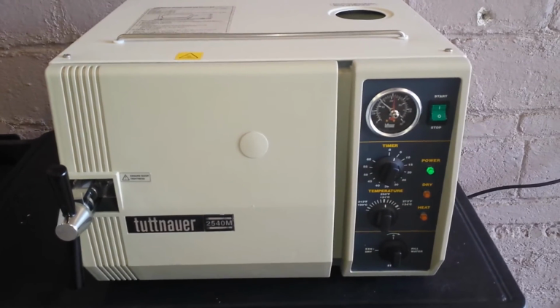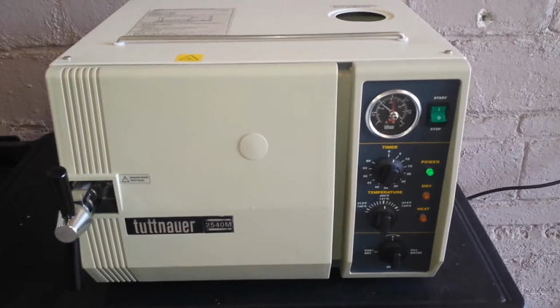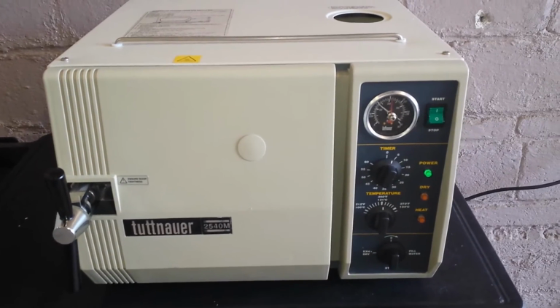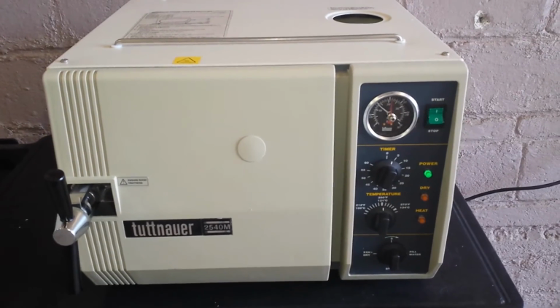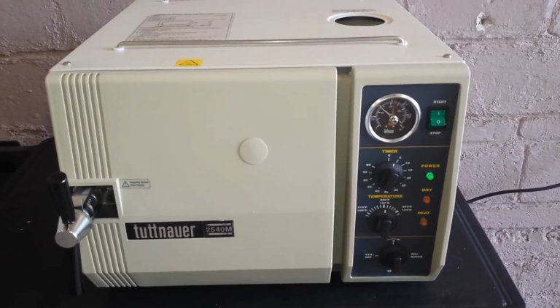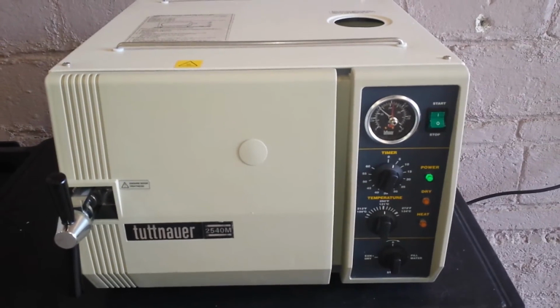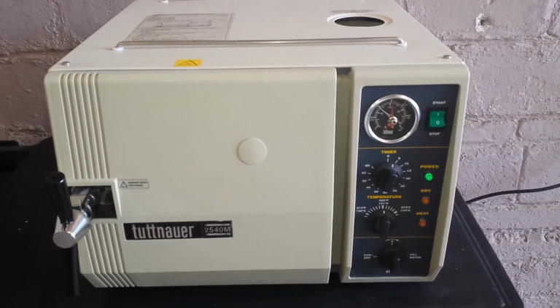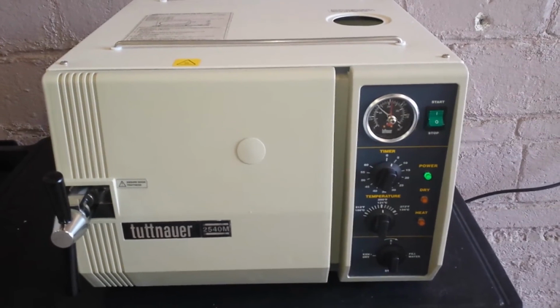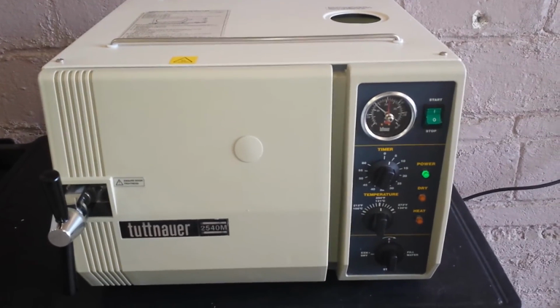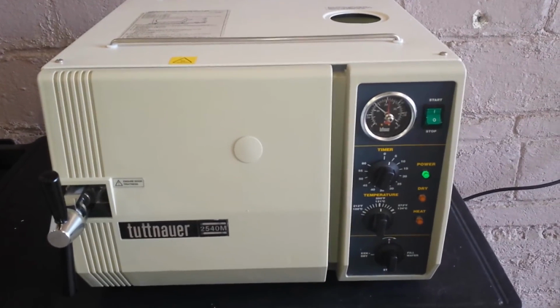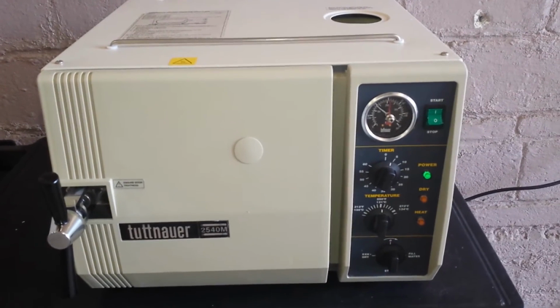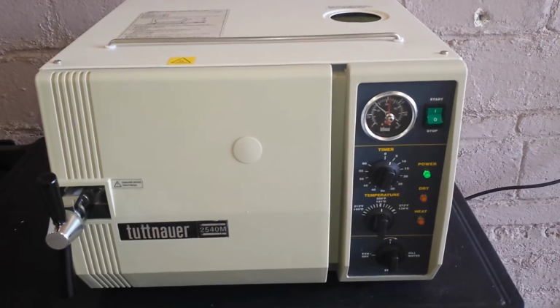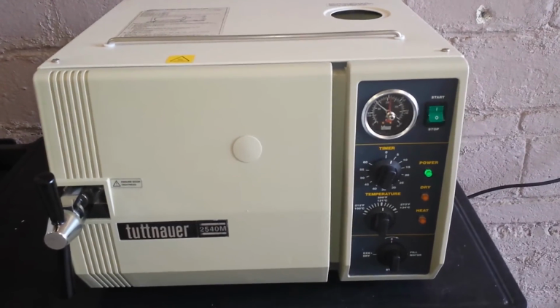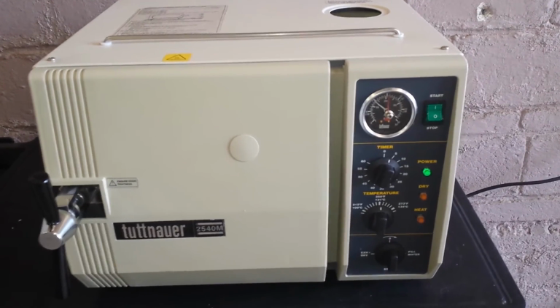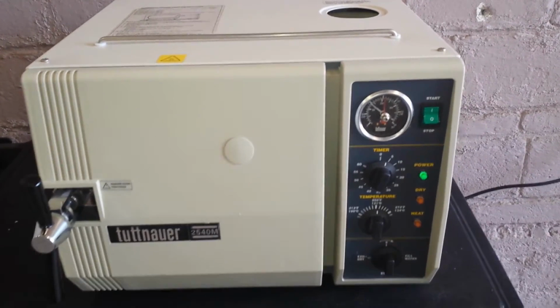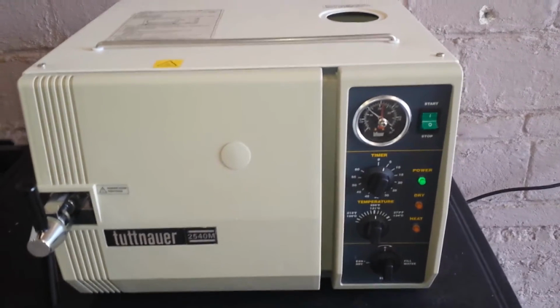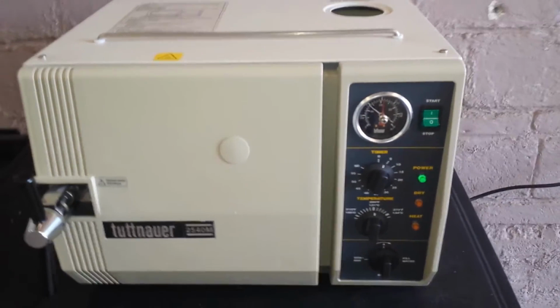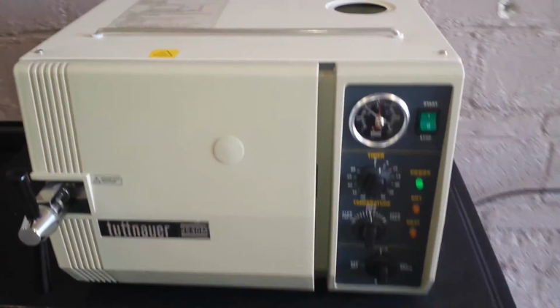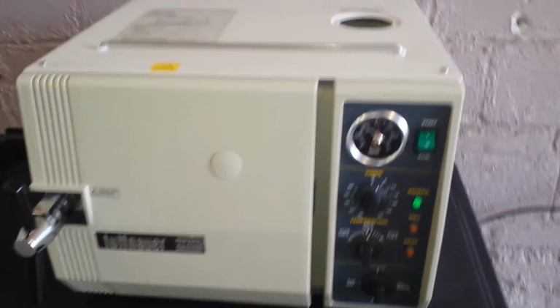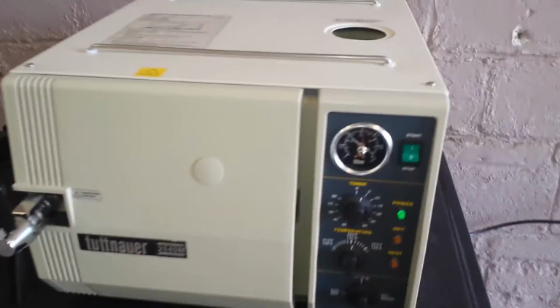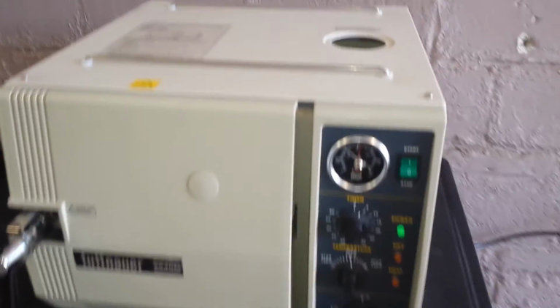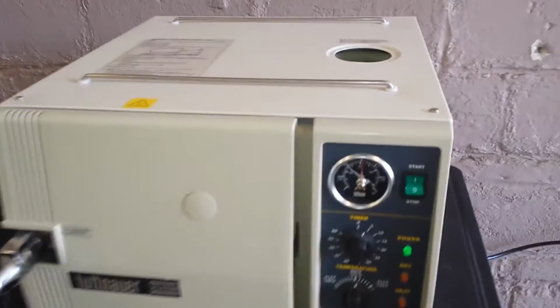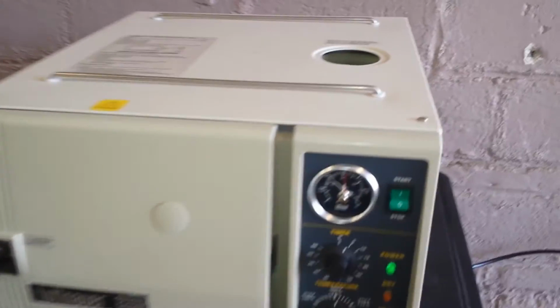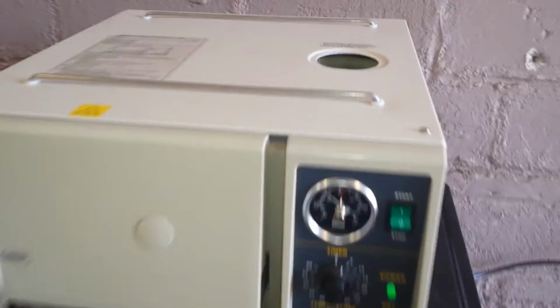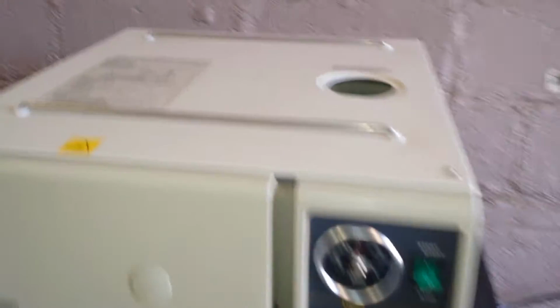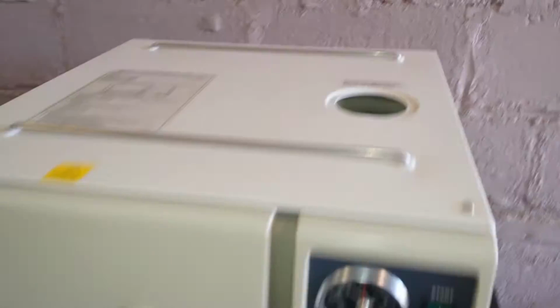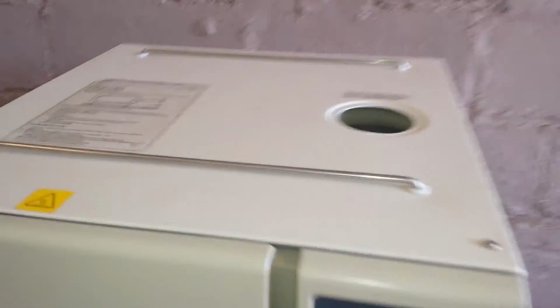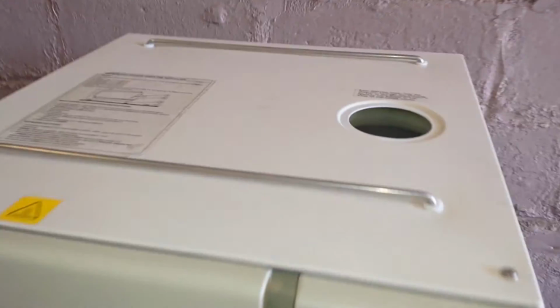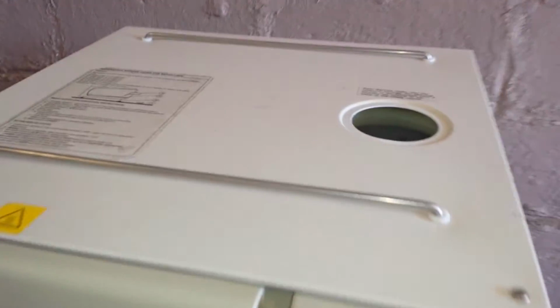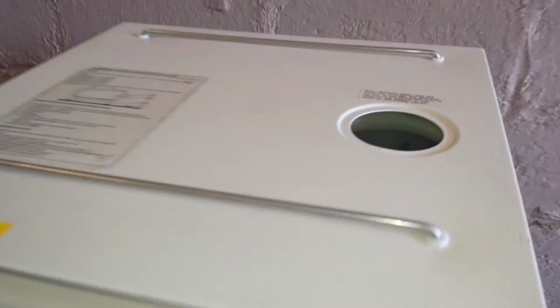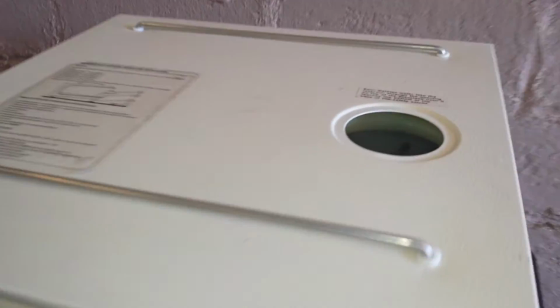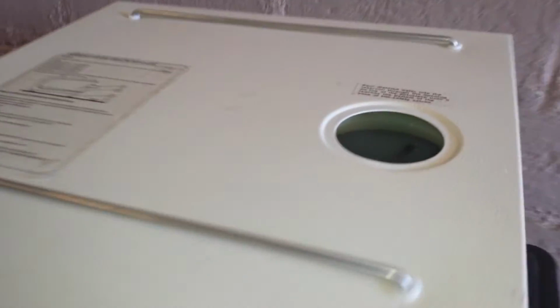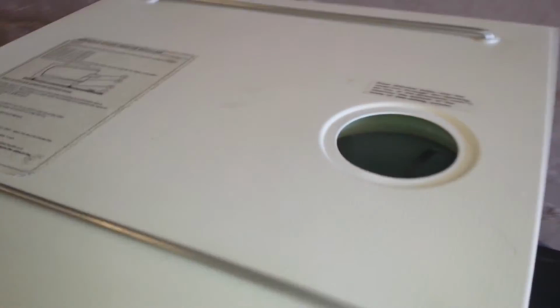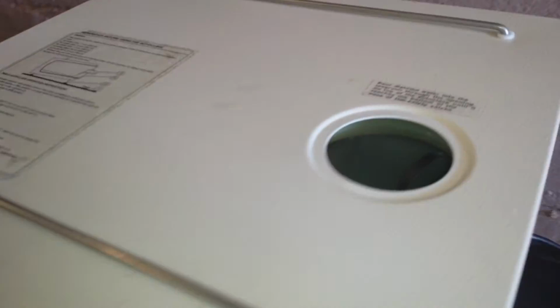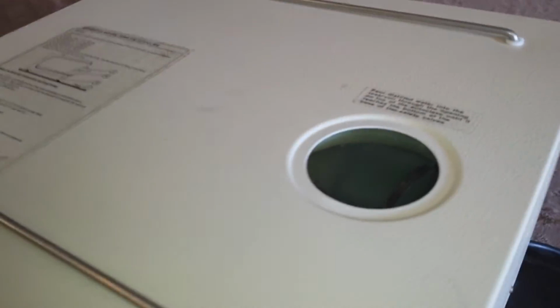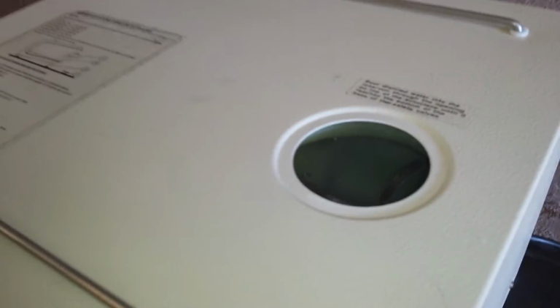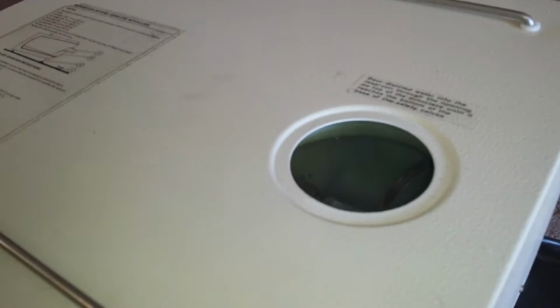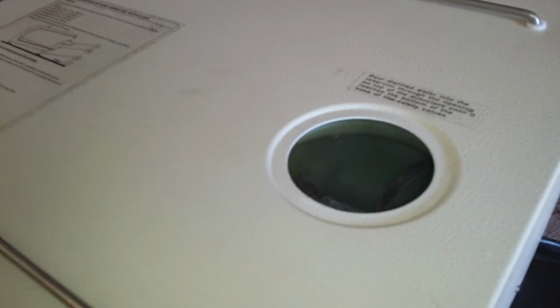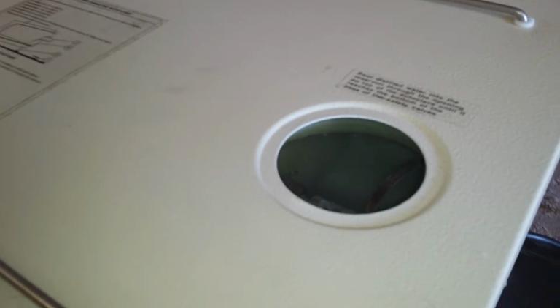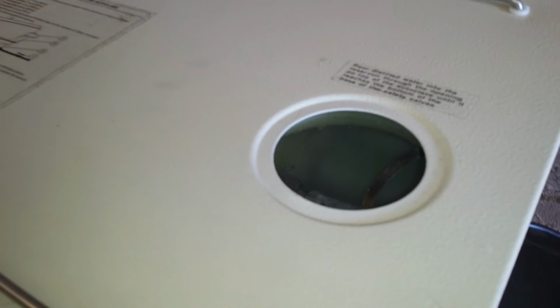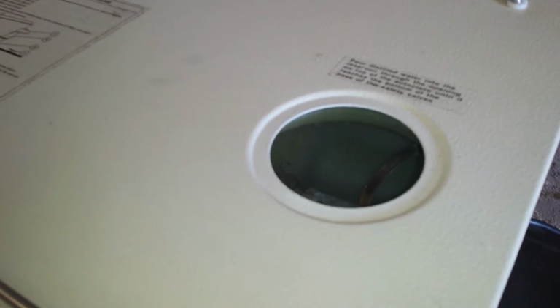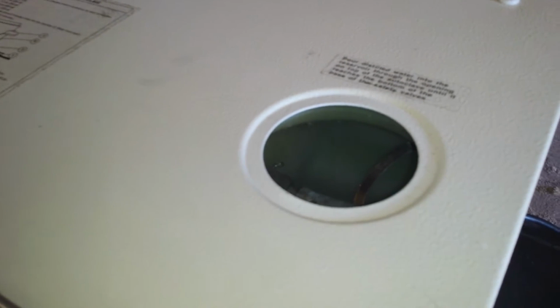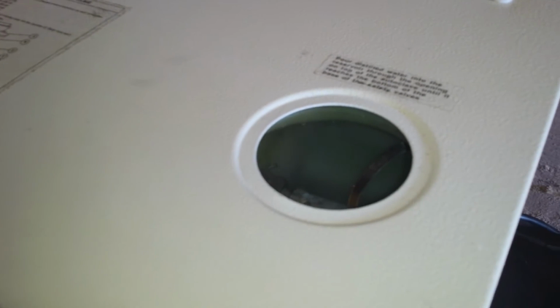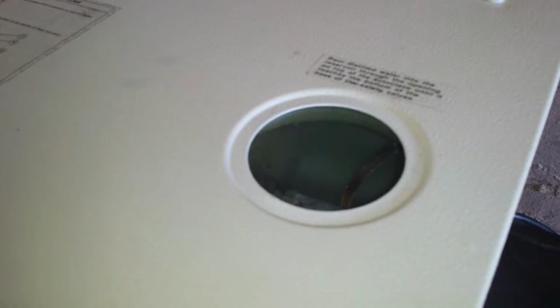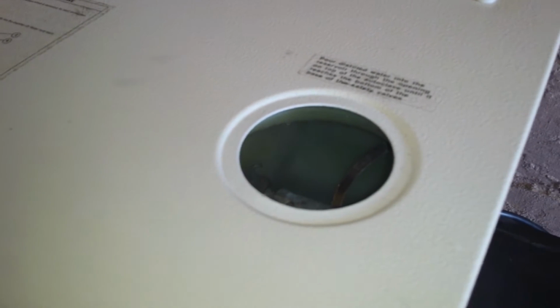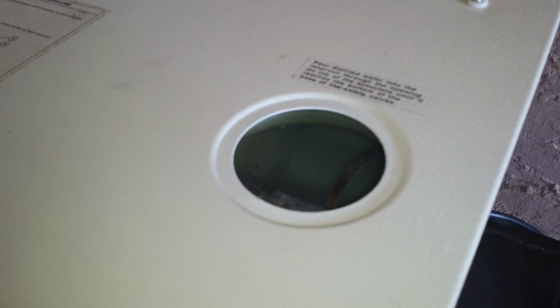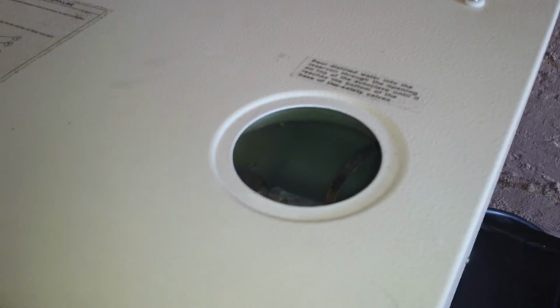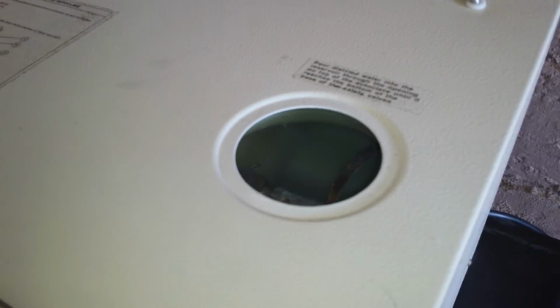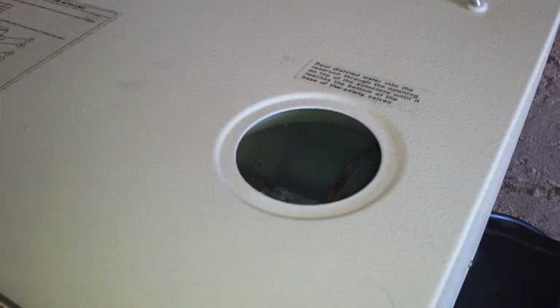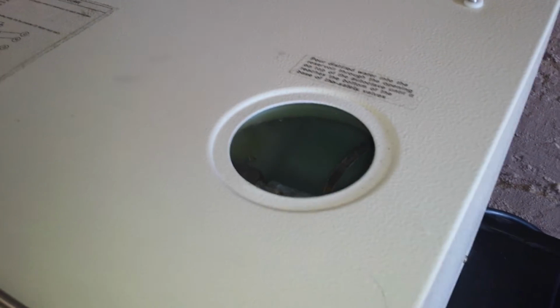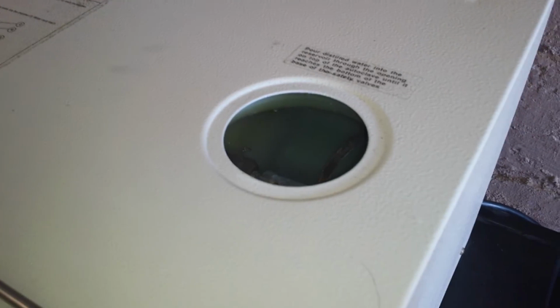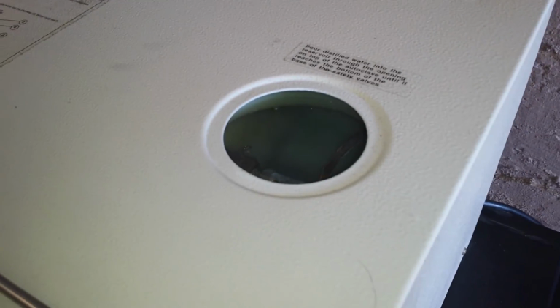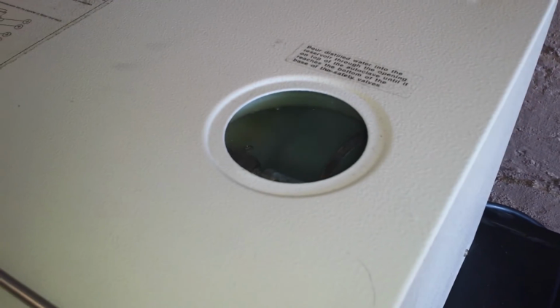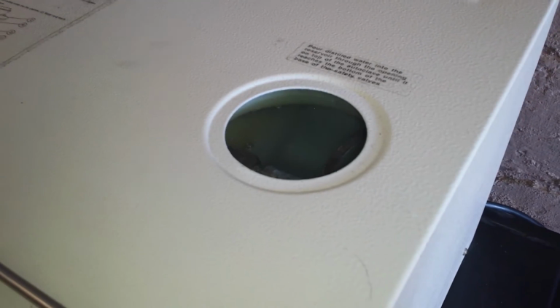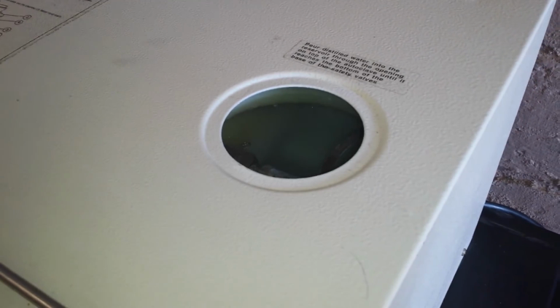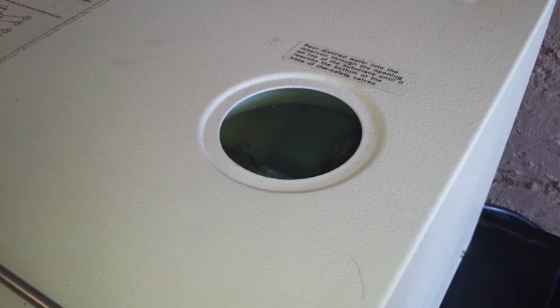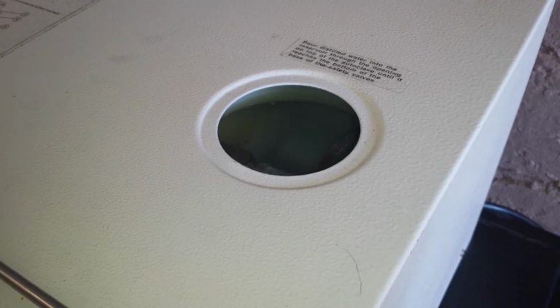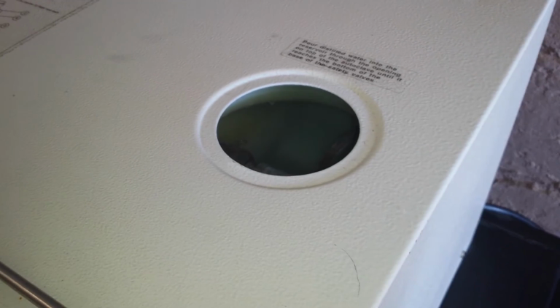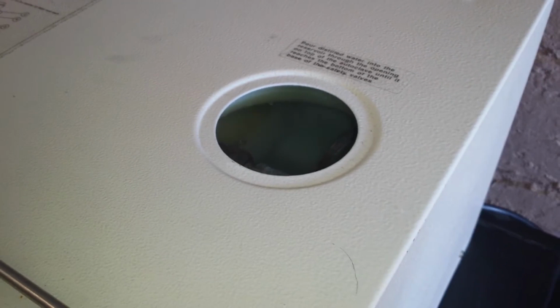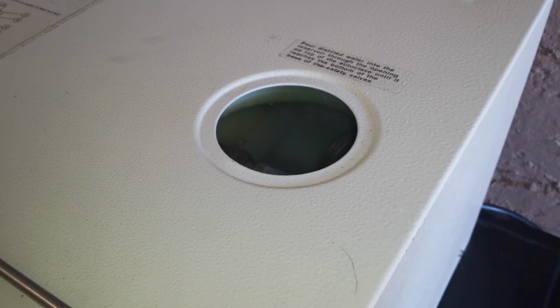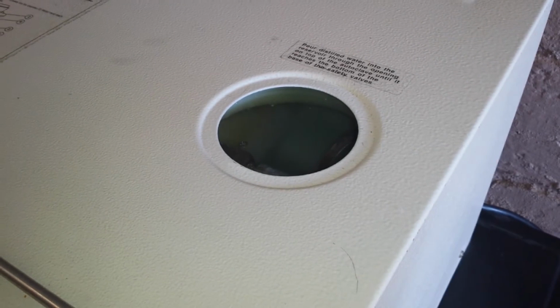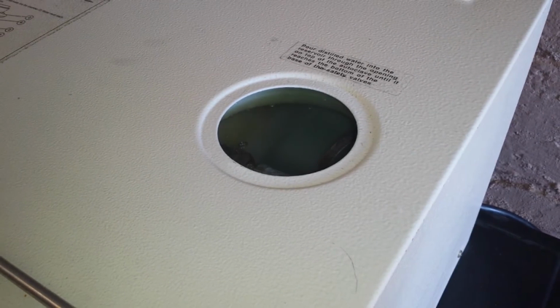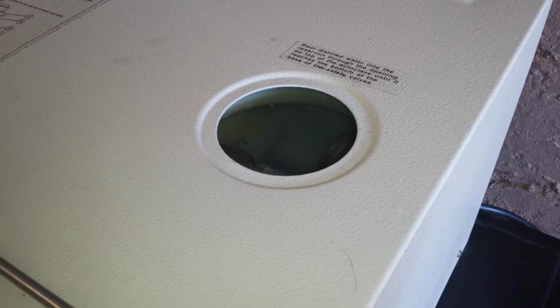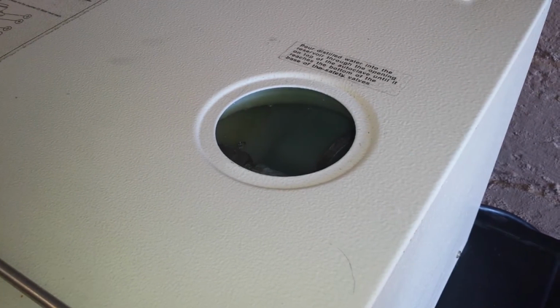Unit is working fine. As you can see and hopefully hear, it's producing steam.